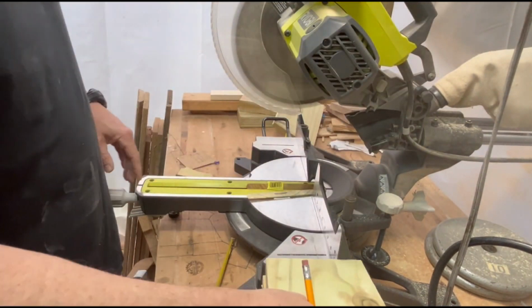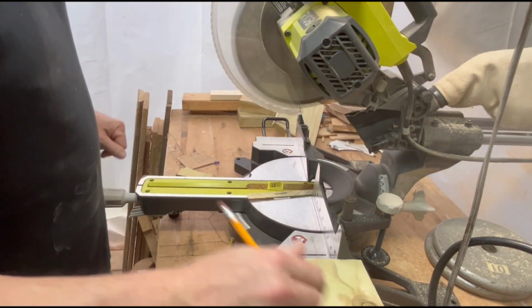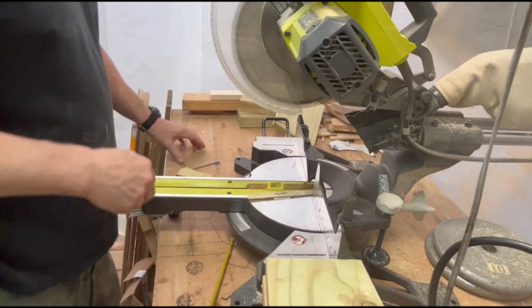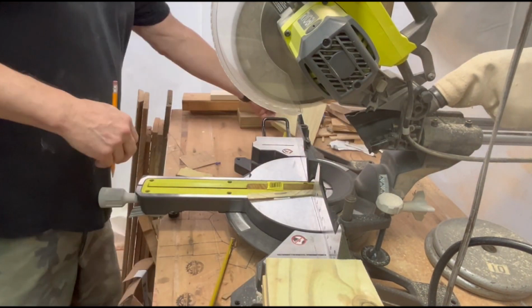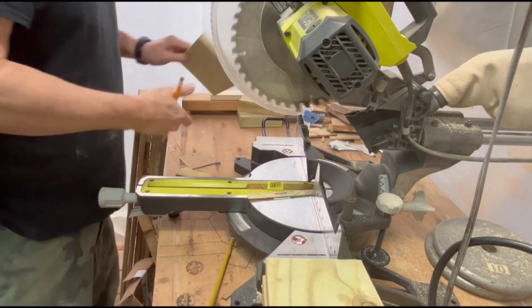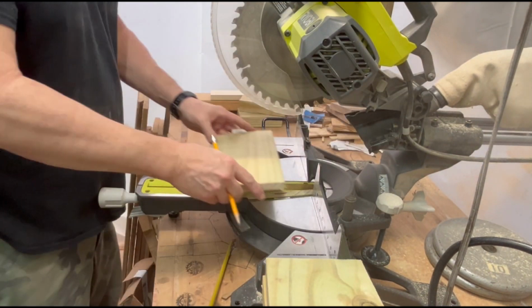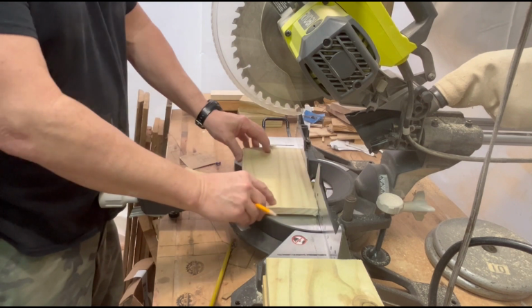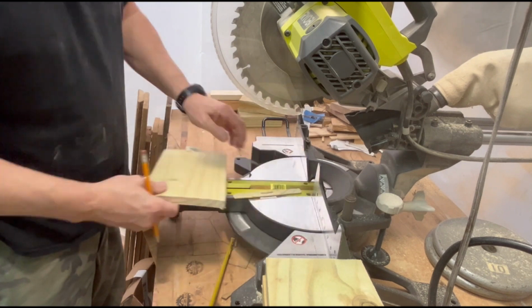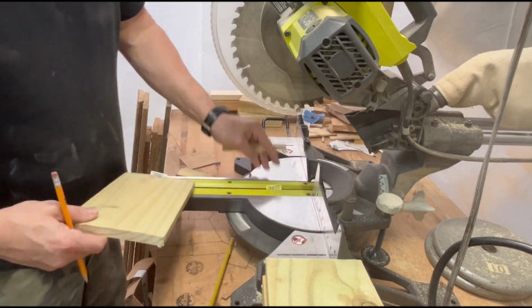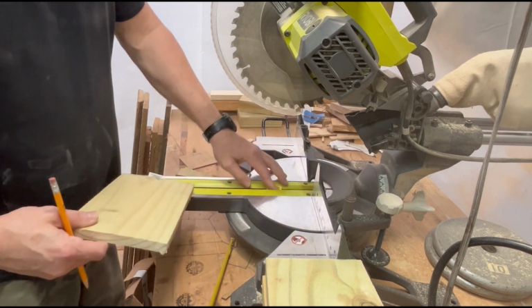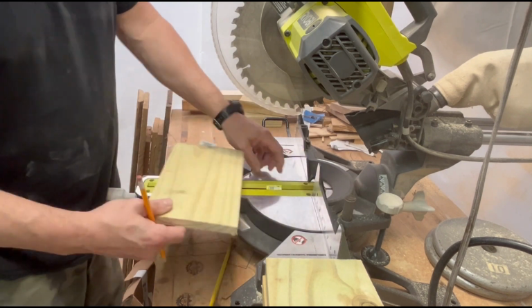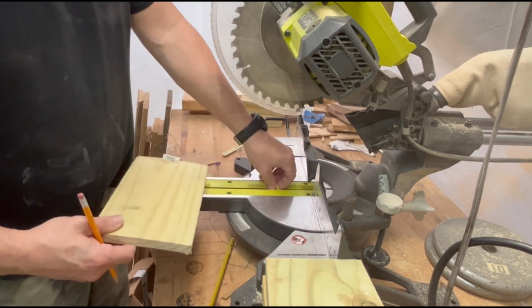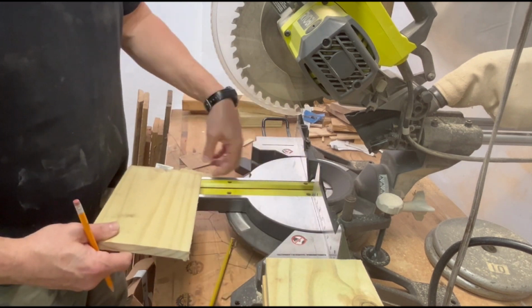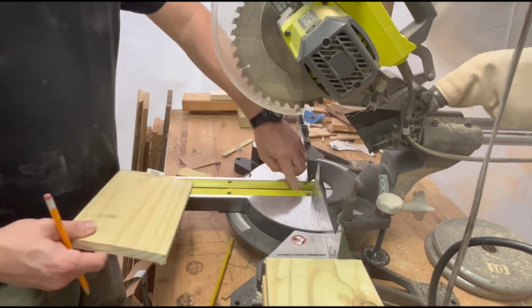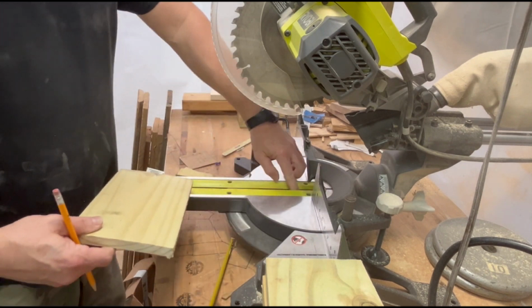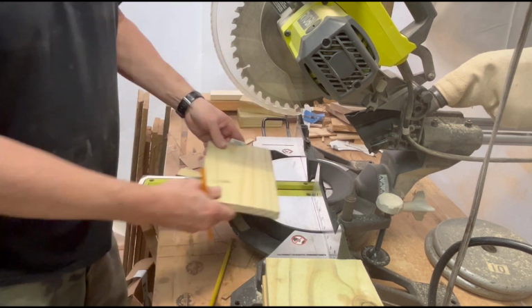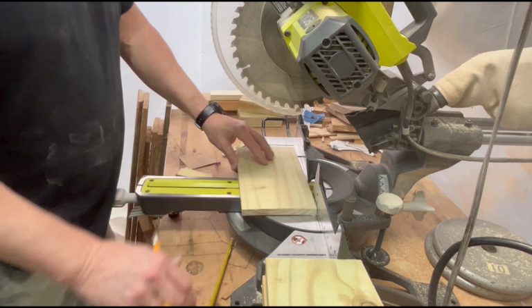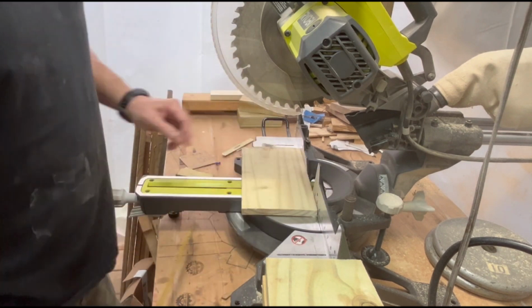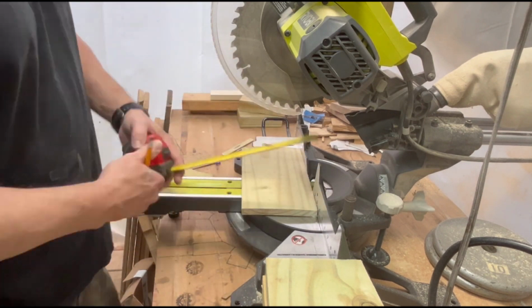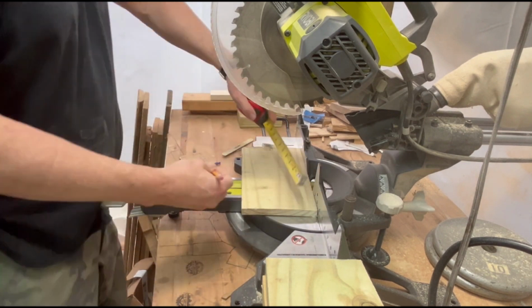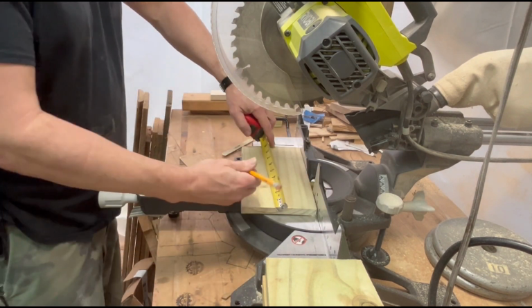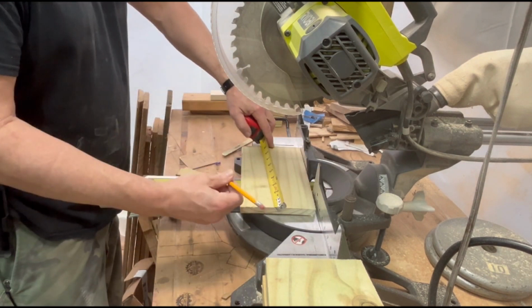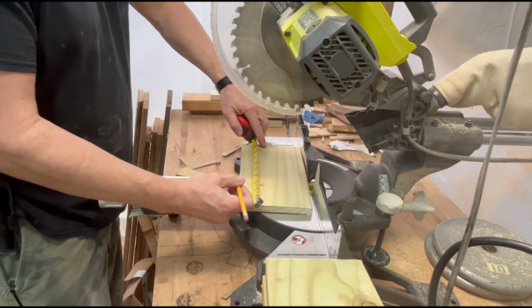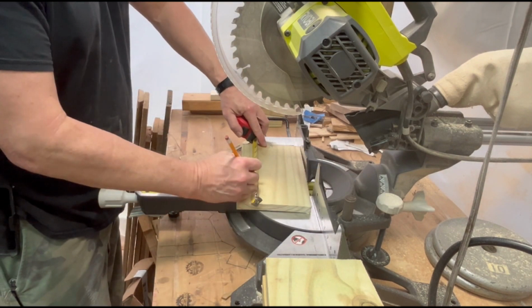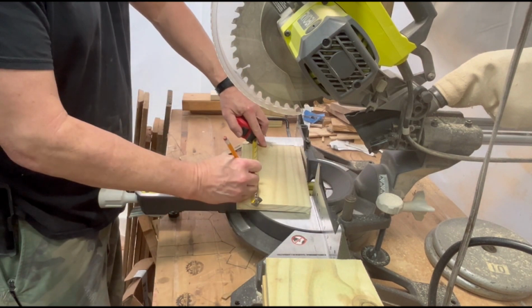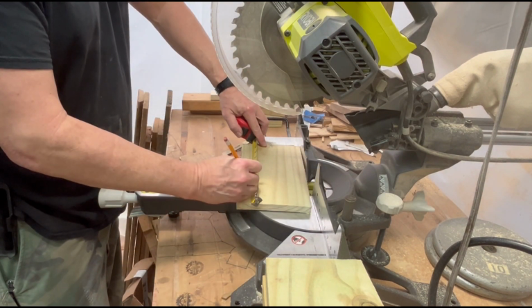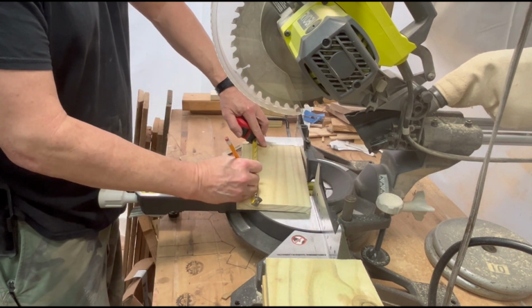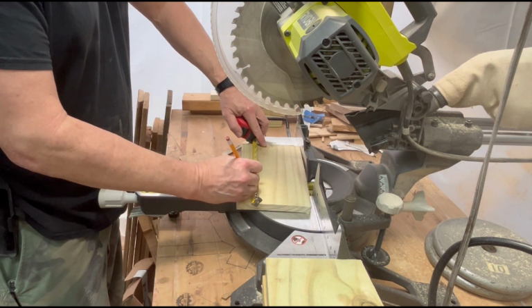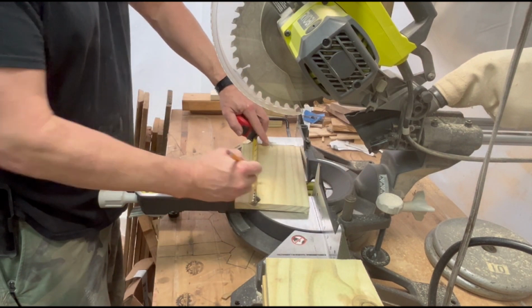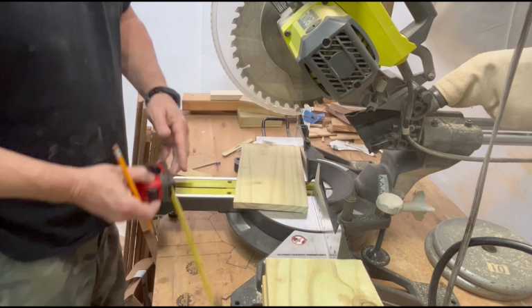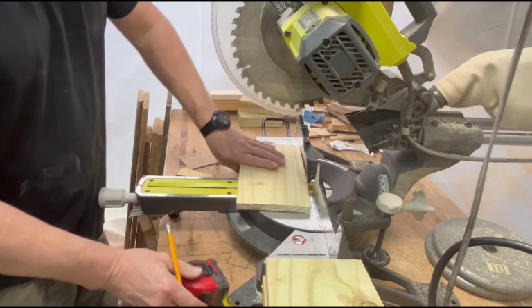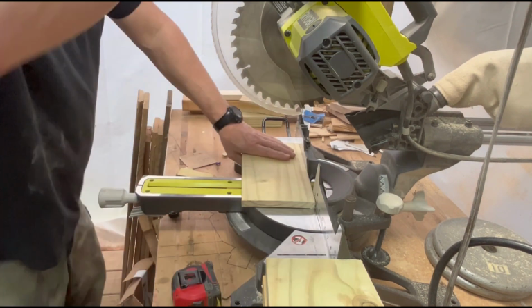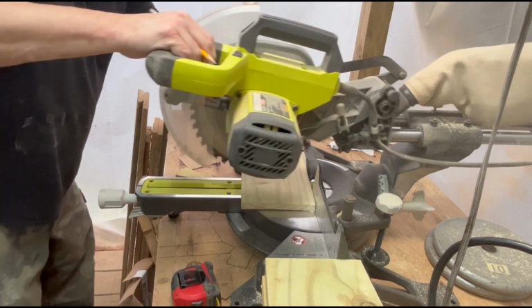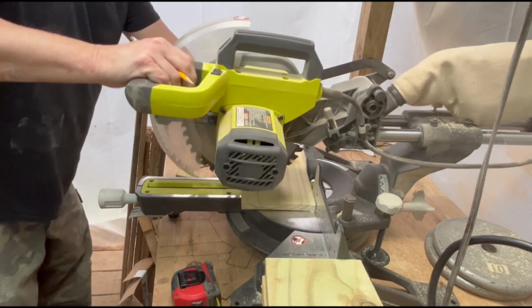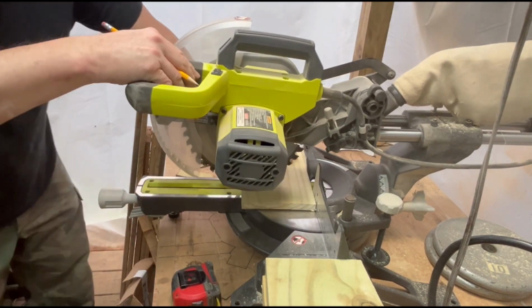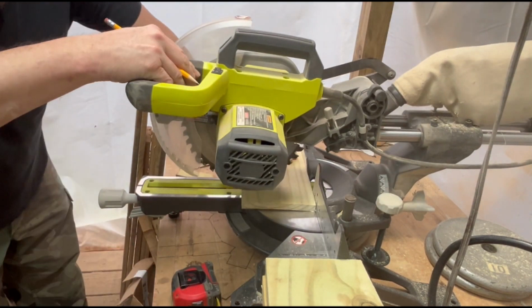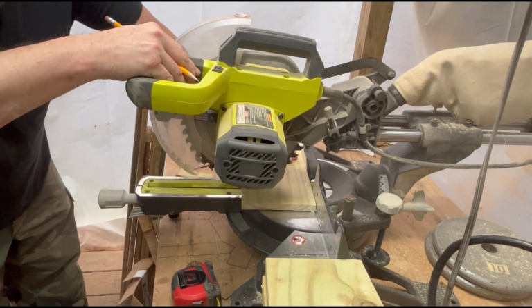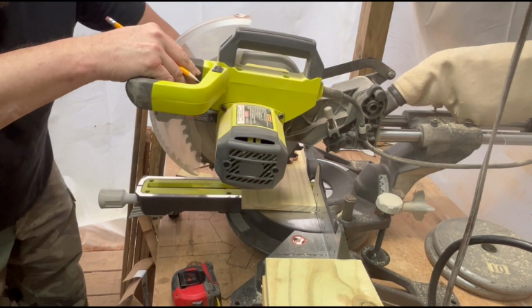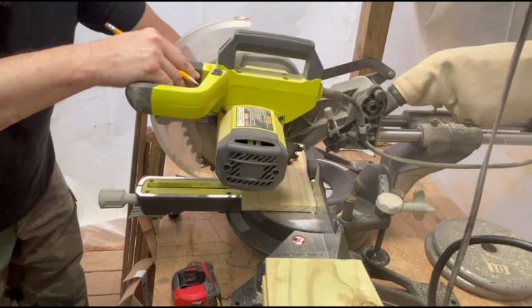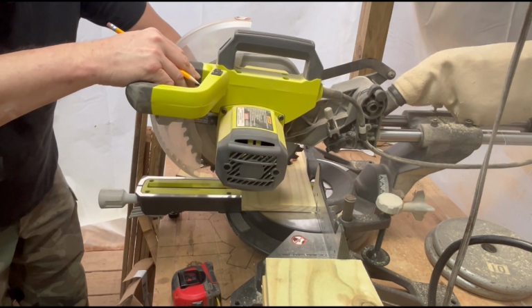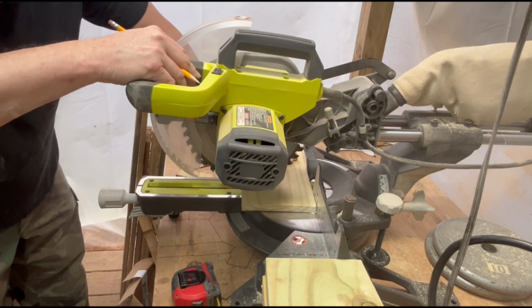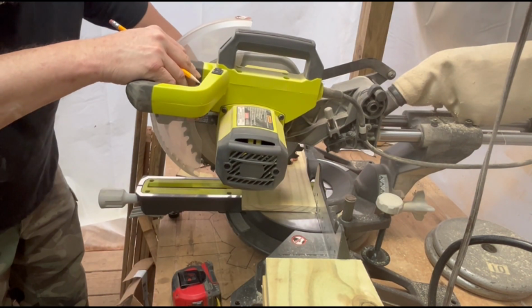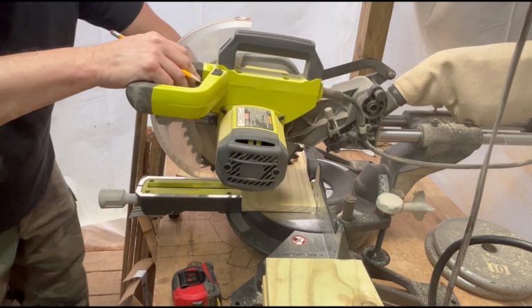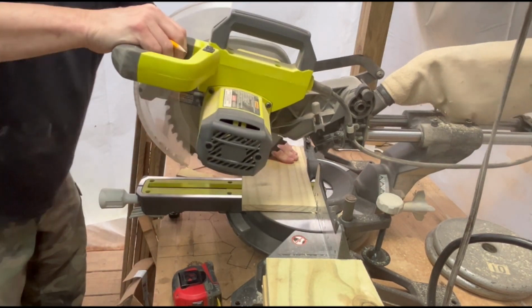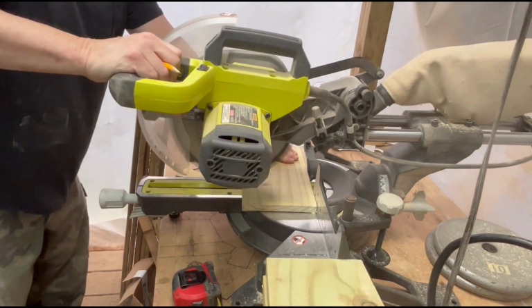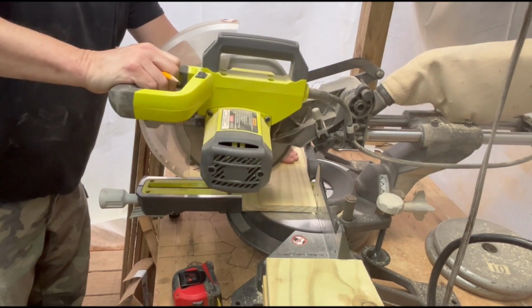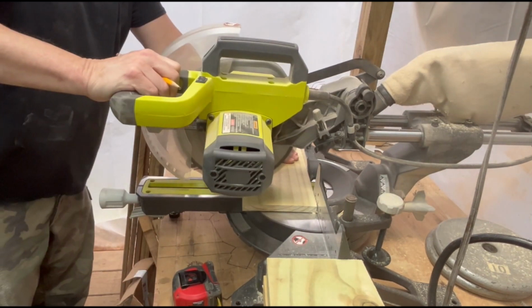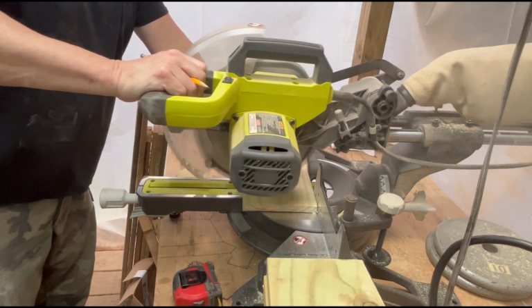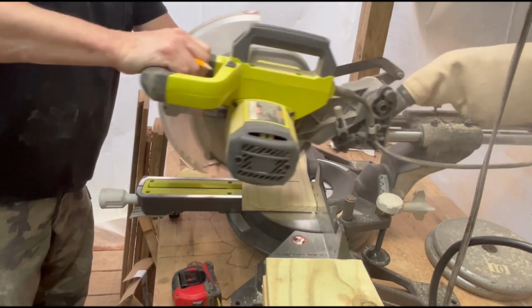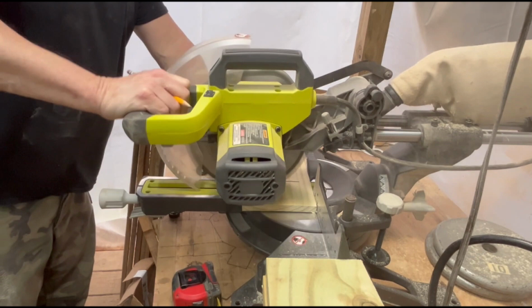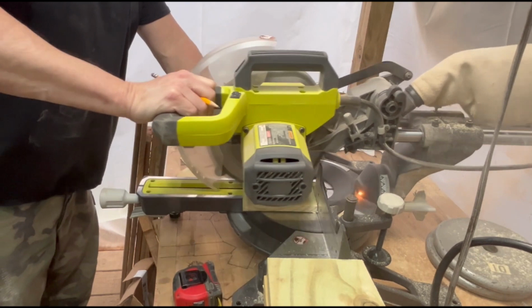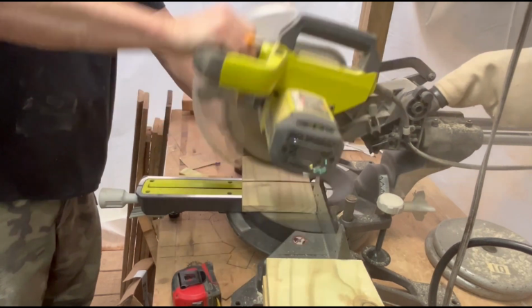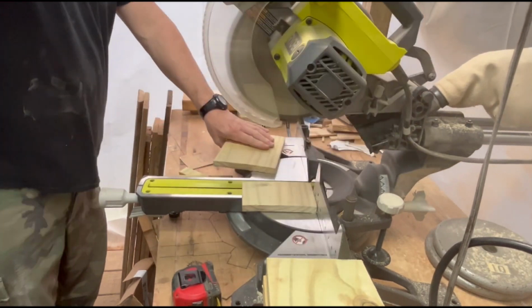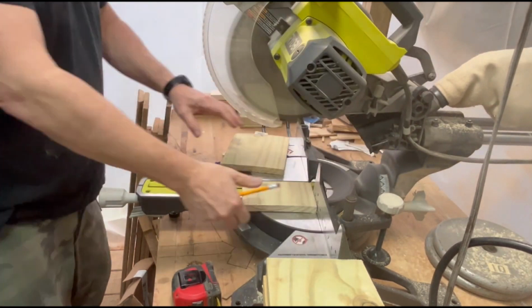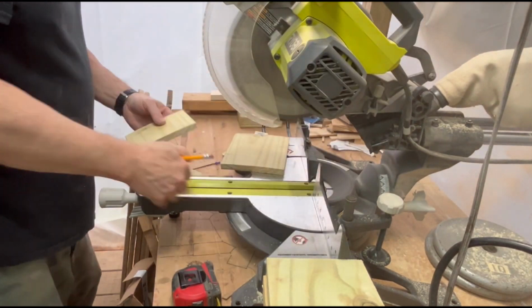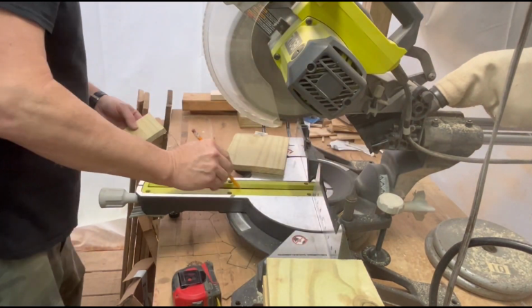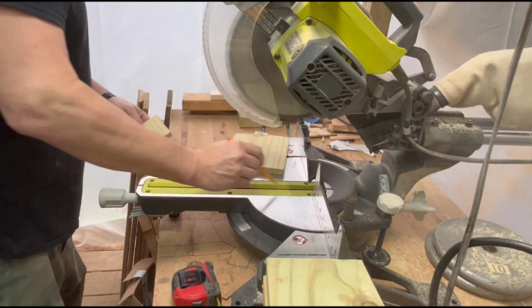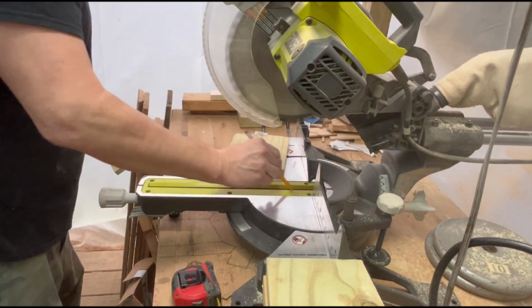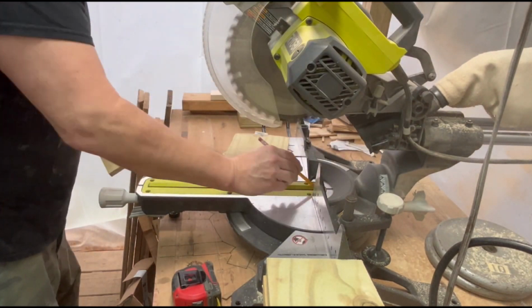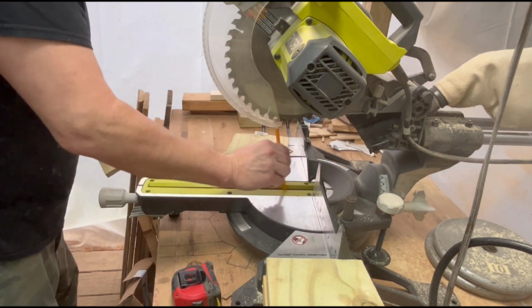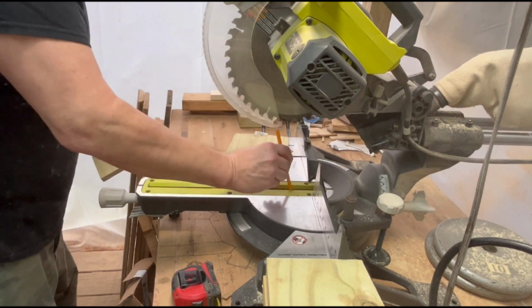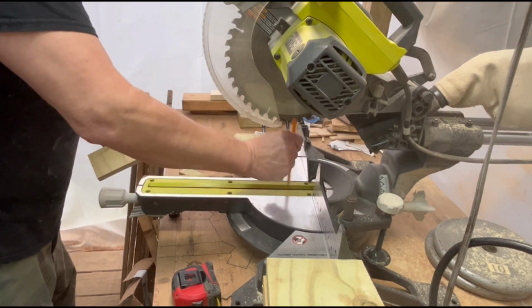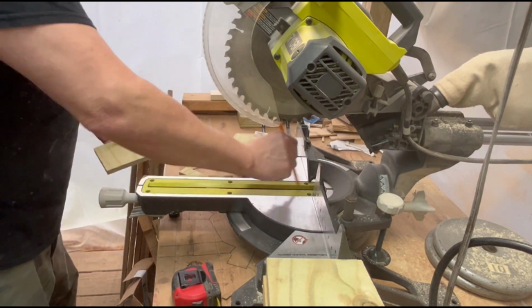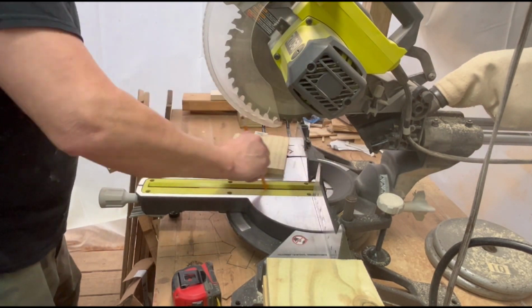If you would like a free copy of the plans for this birdhouse, please drop a comment in the section below and I will get those out there for you.